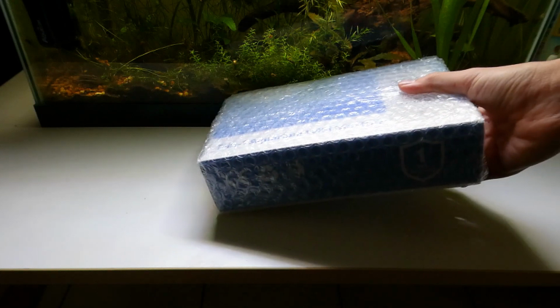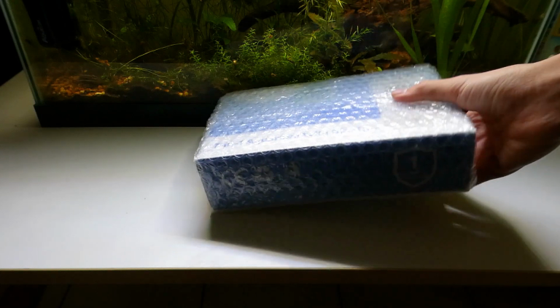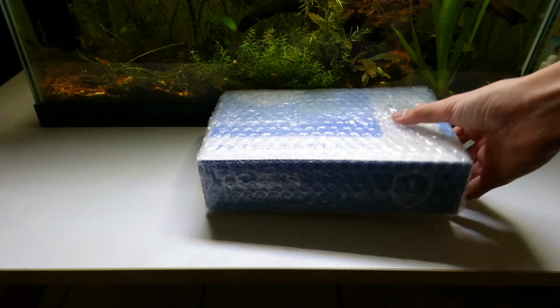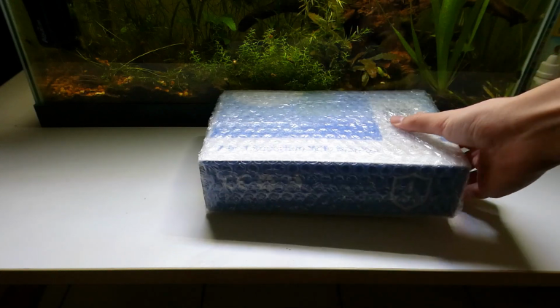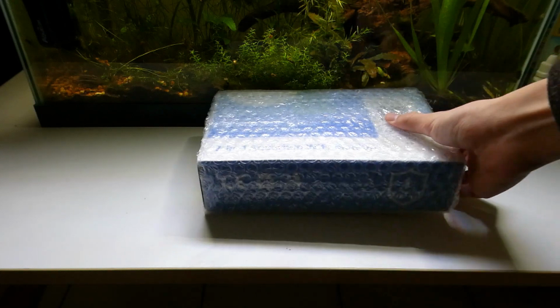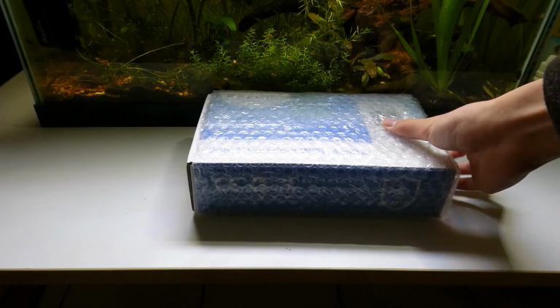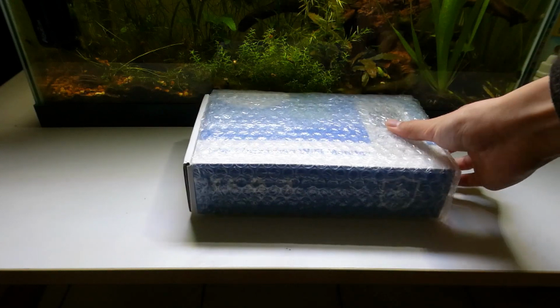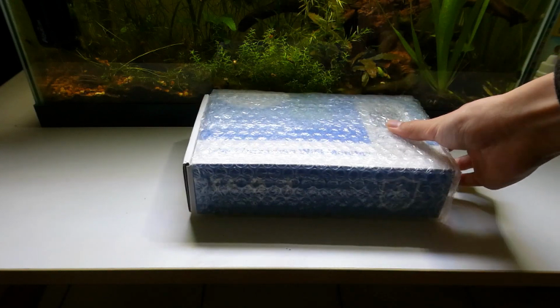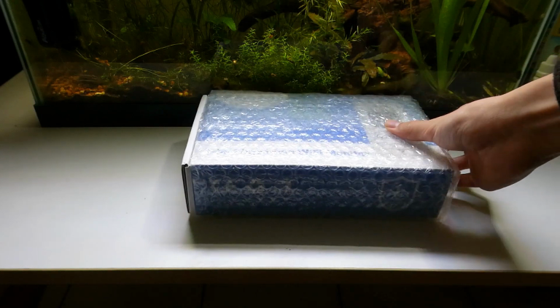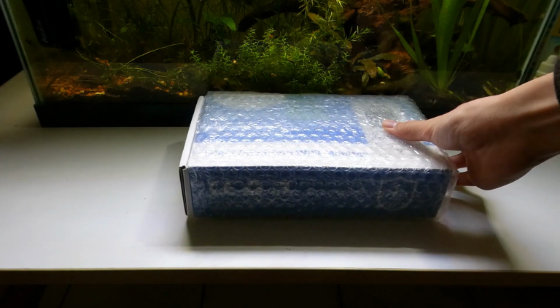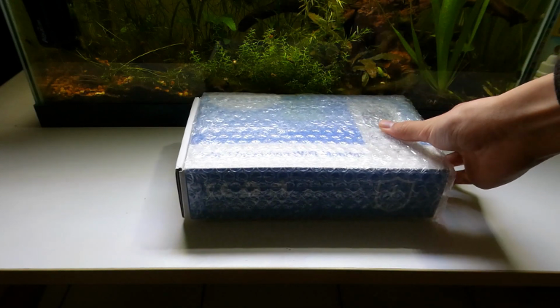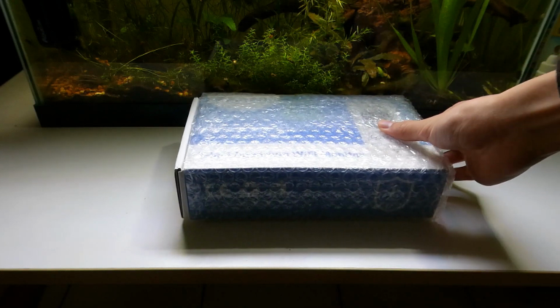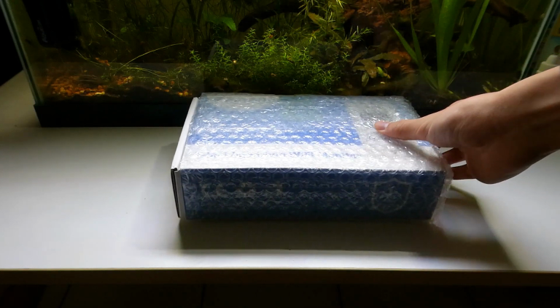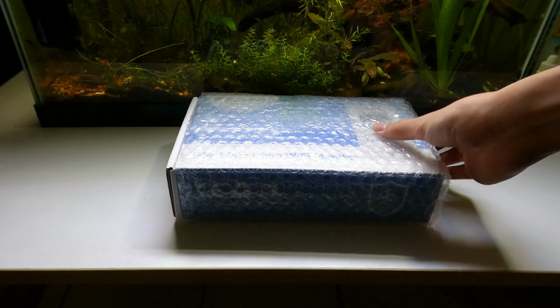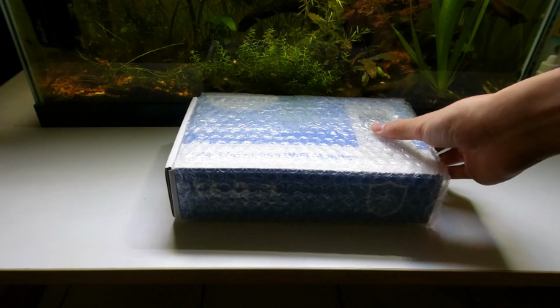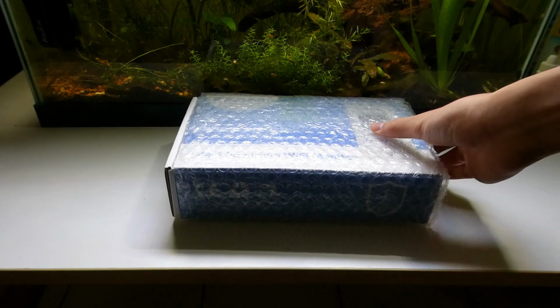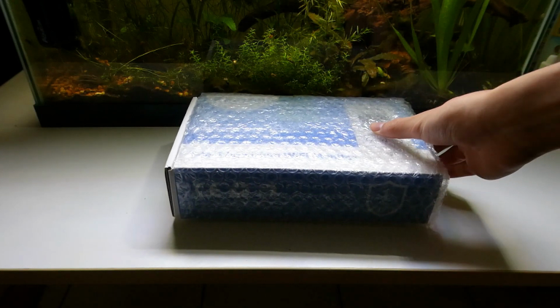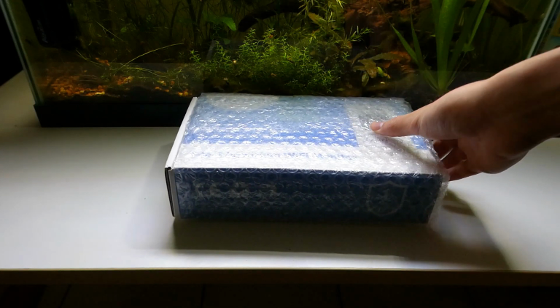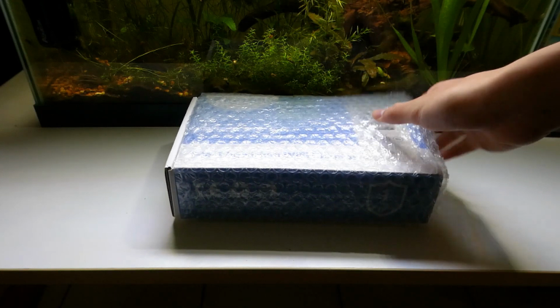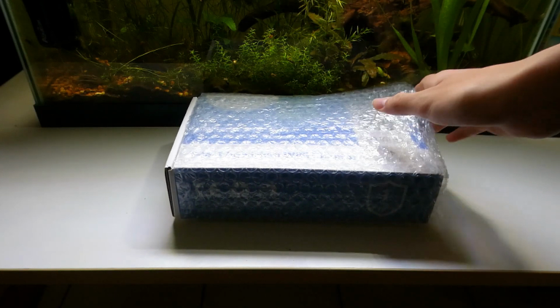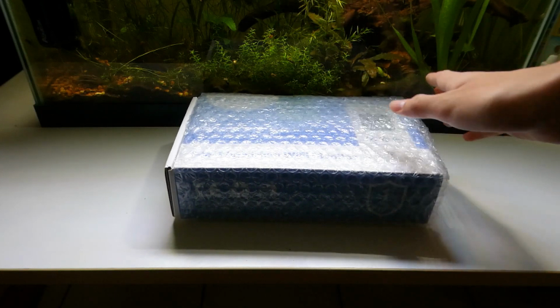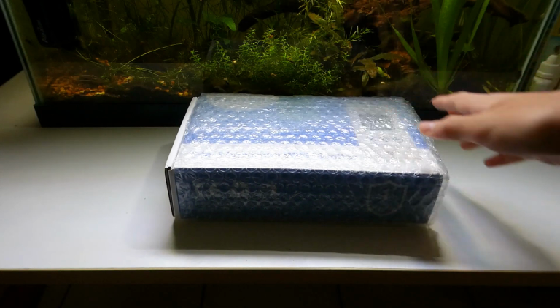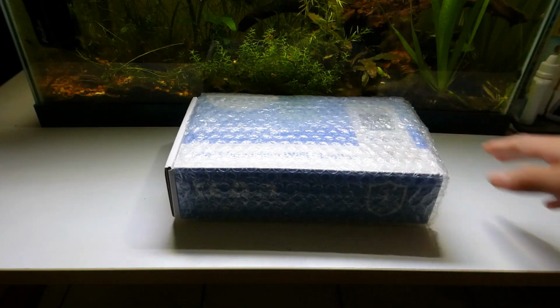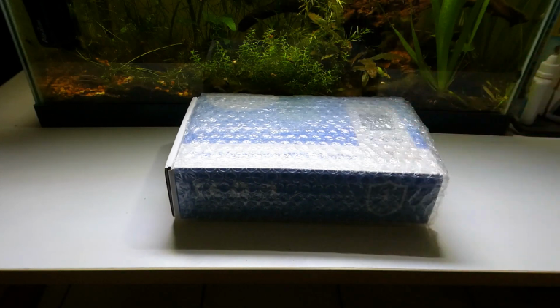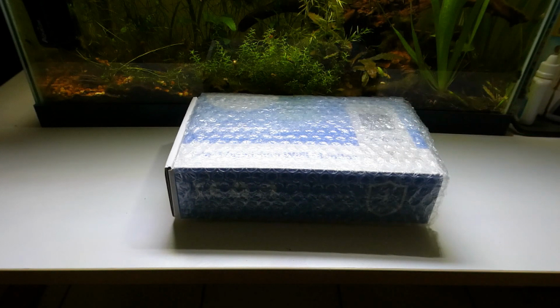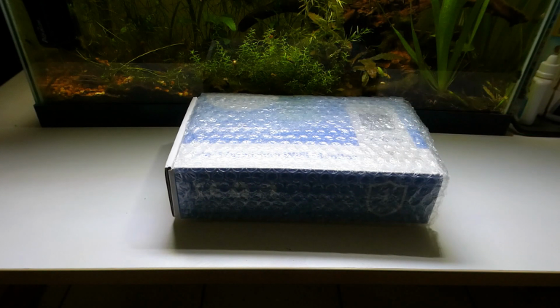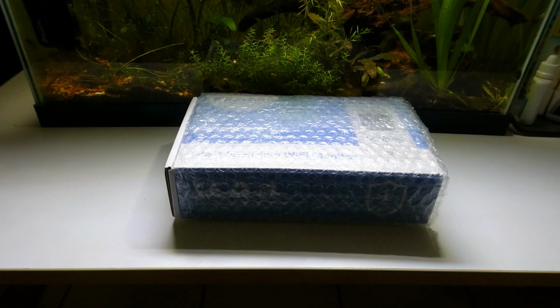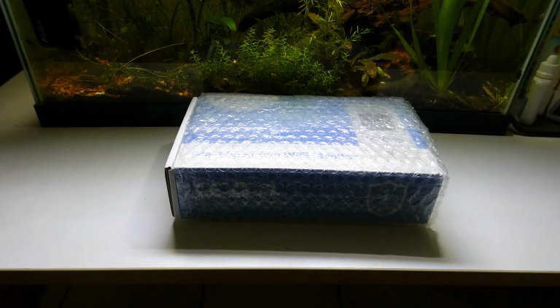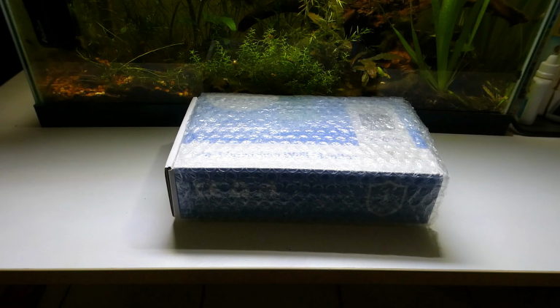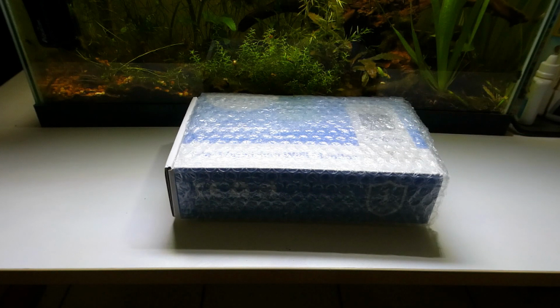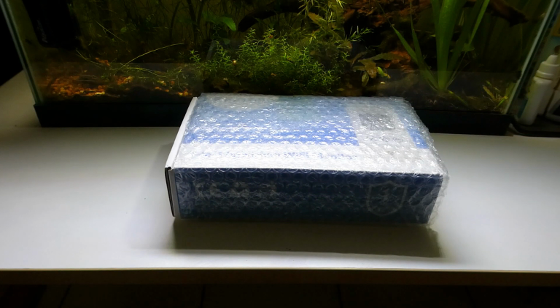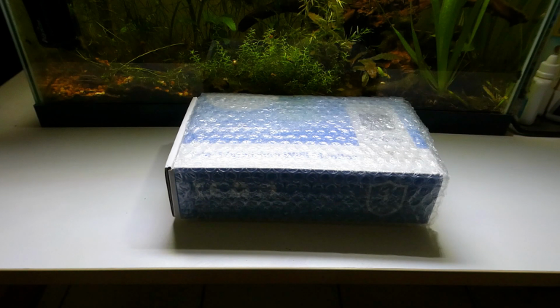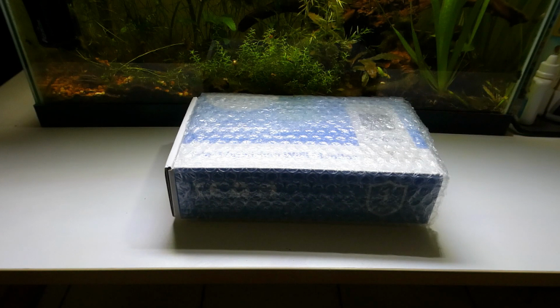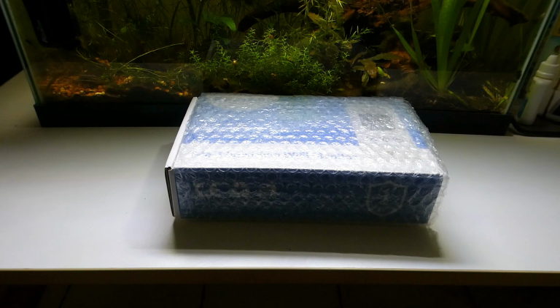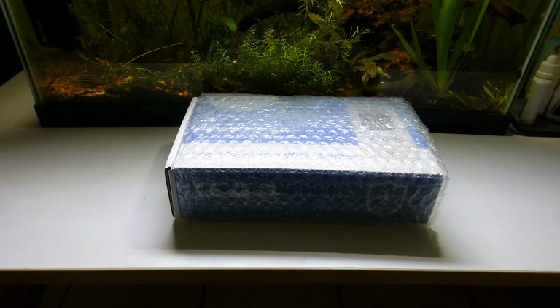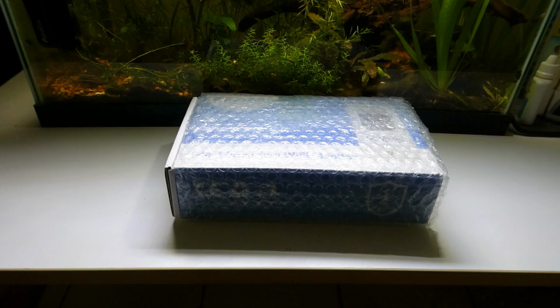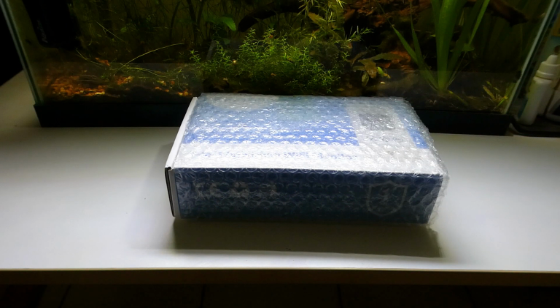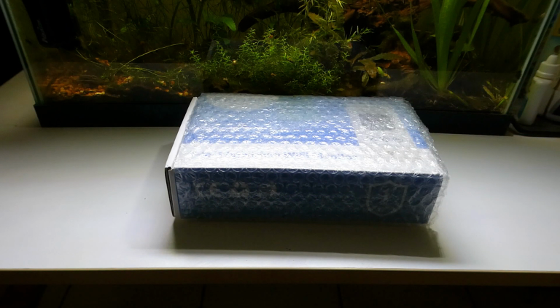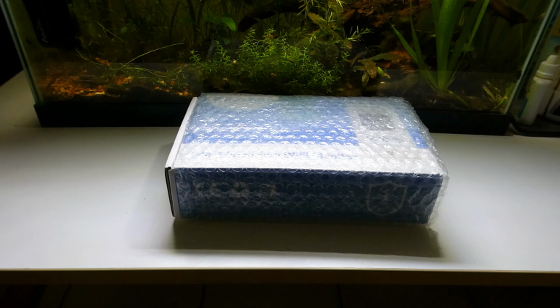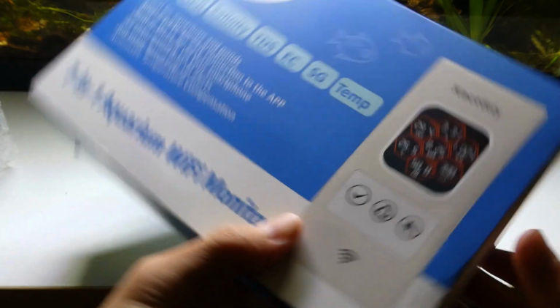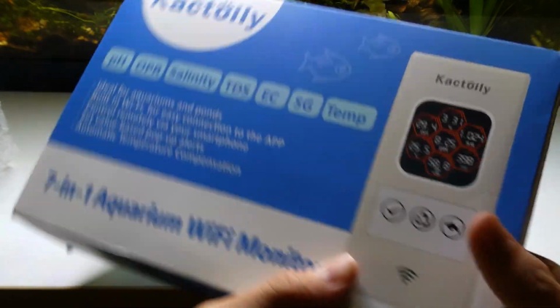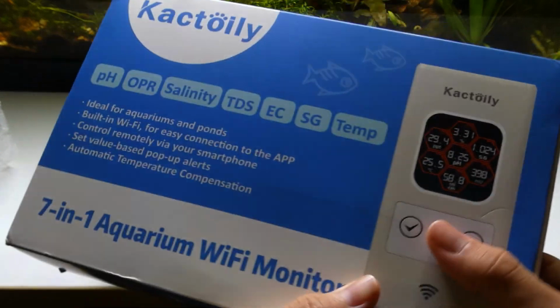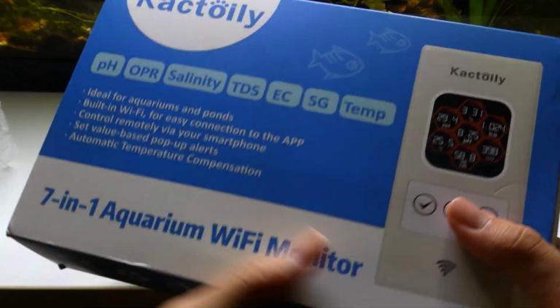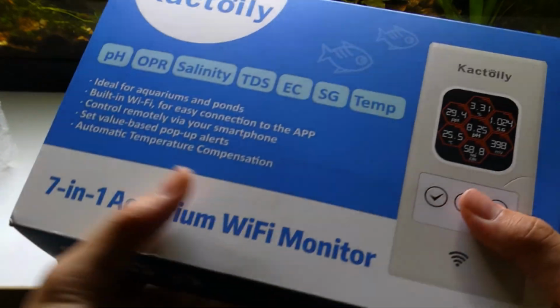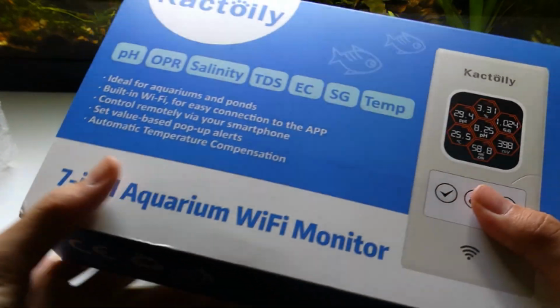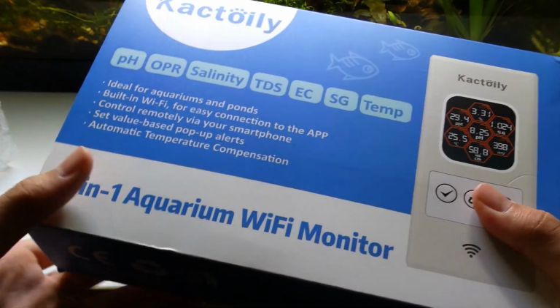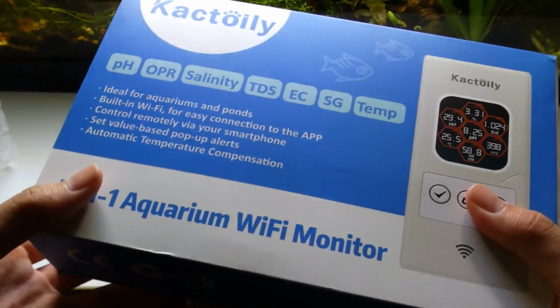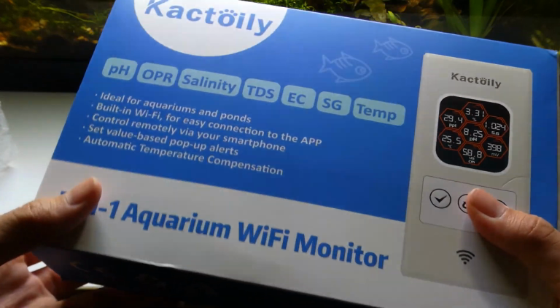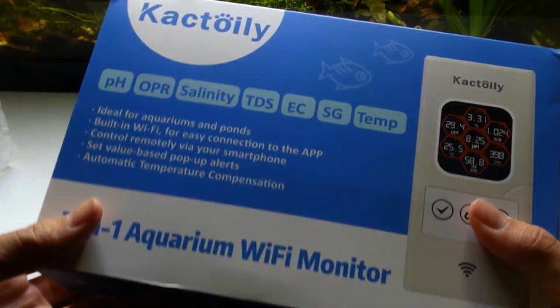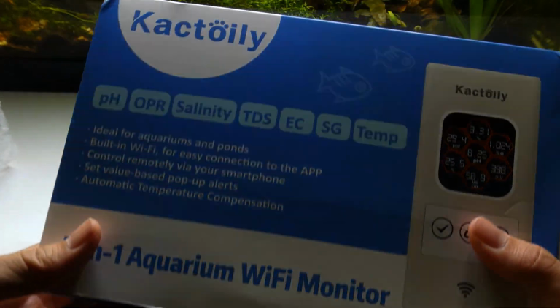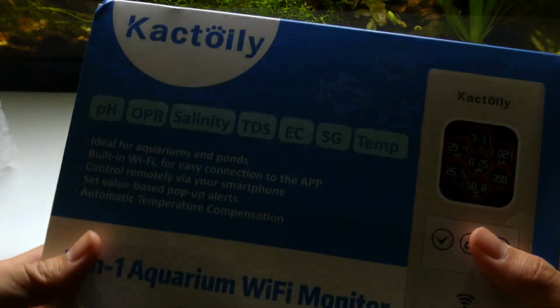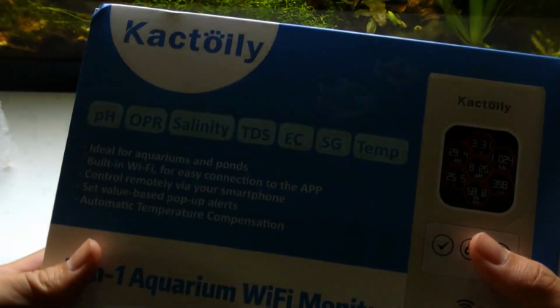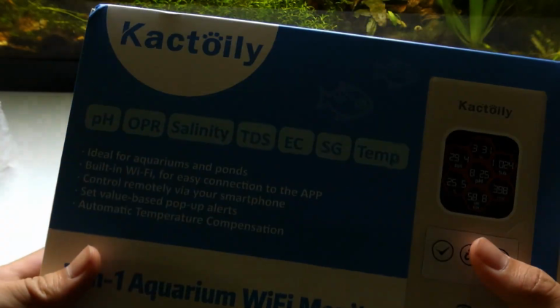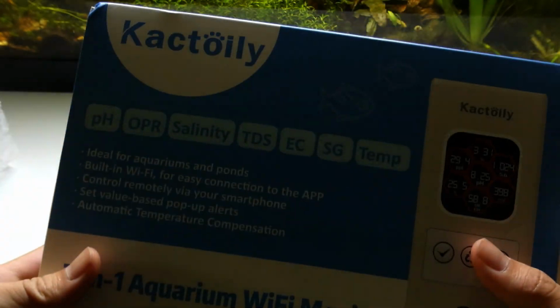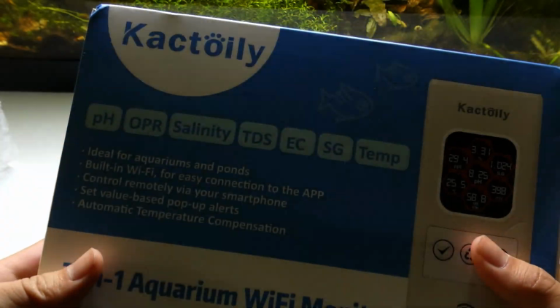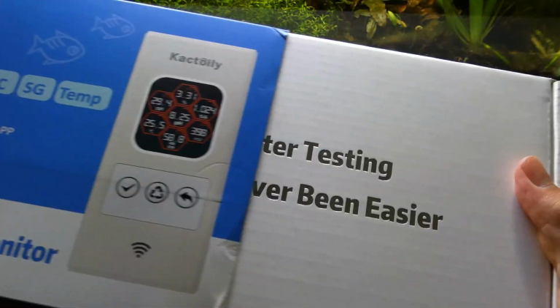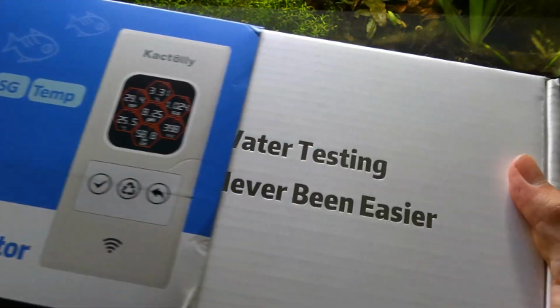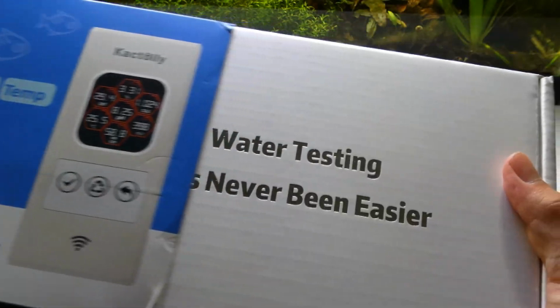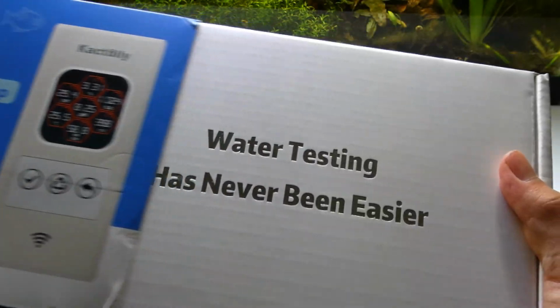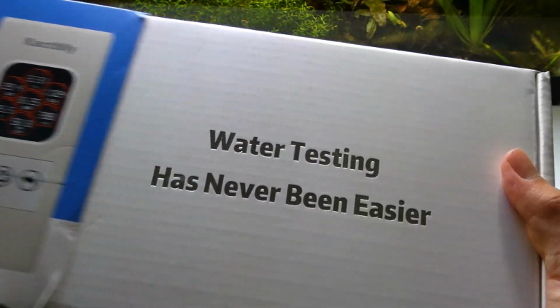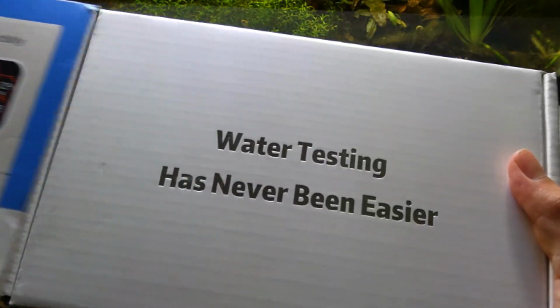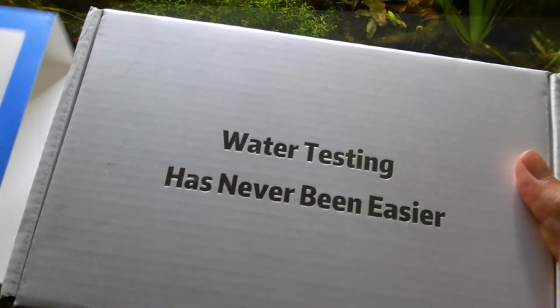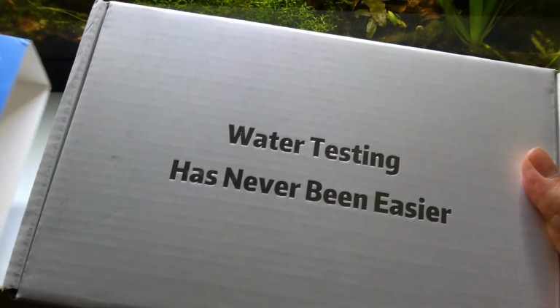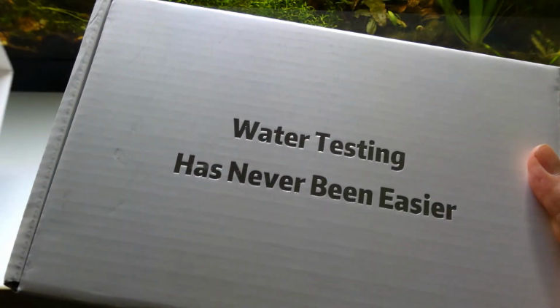And that's where the Cactoily 7-in-1 Monitor comes in, where you can easily manage all the water parameters in your tank in one place.